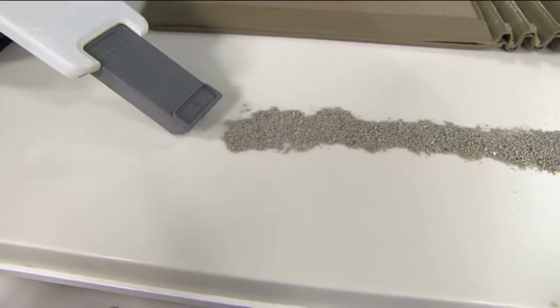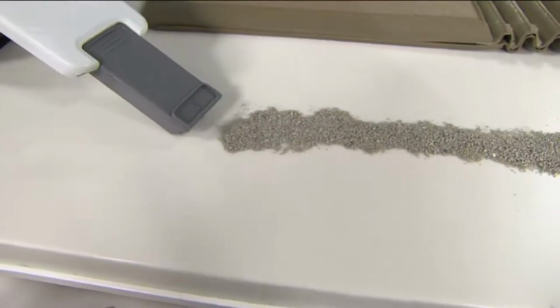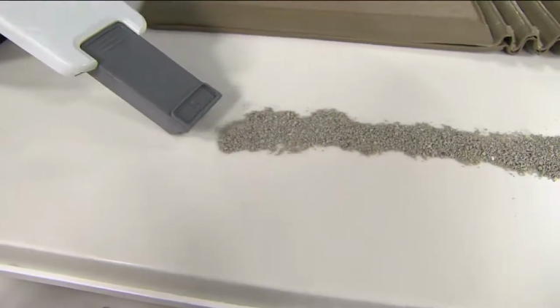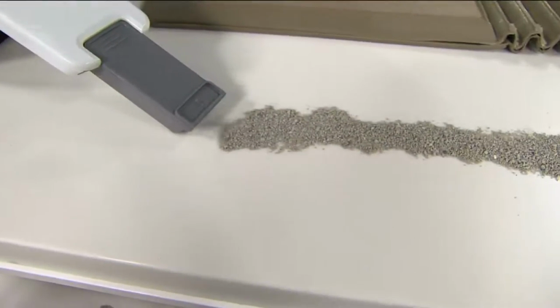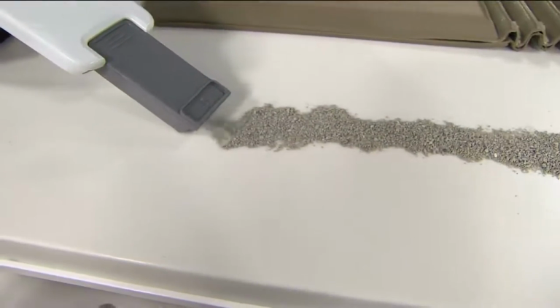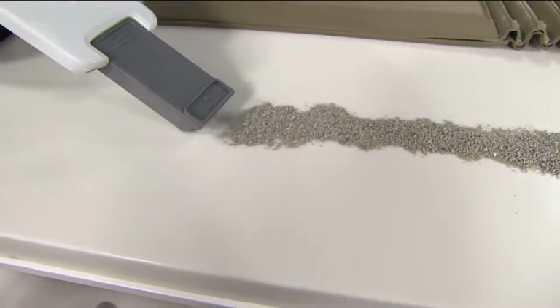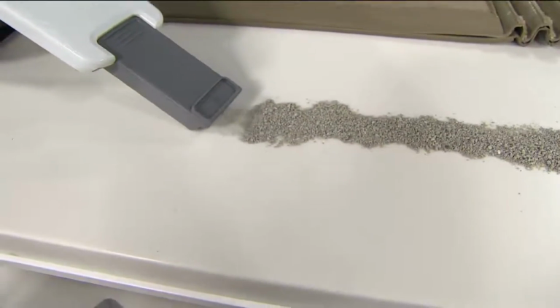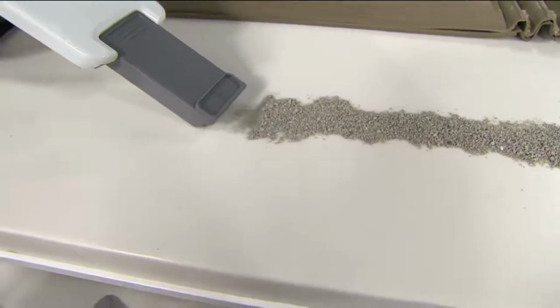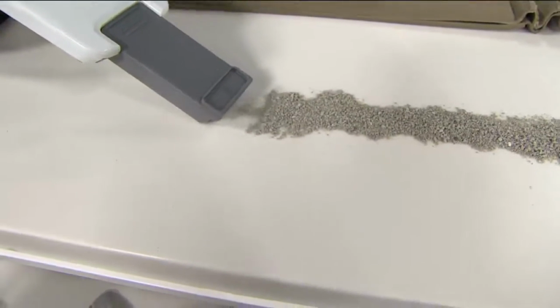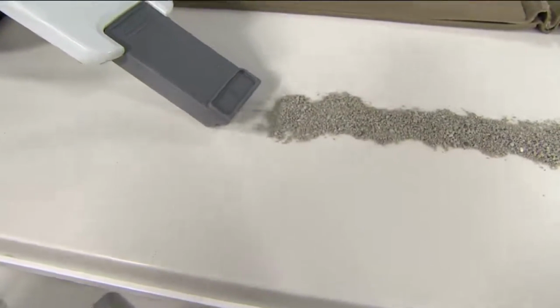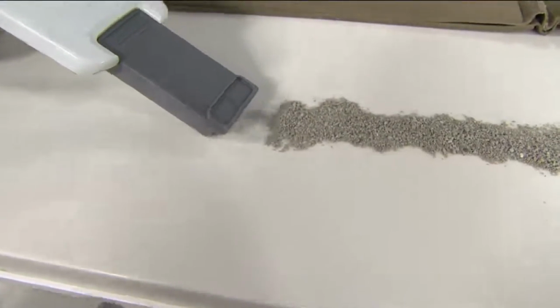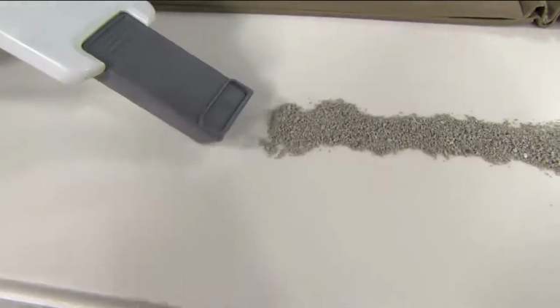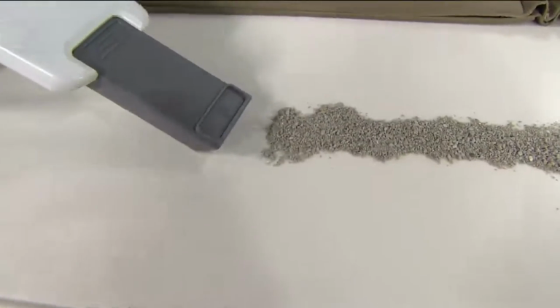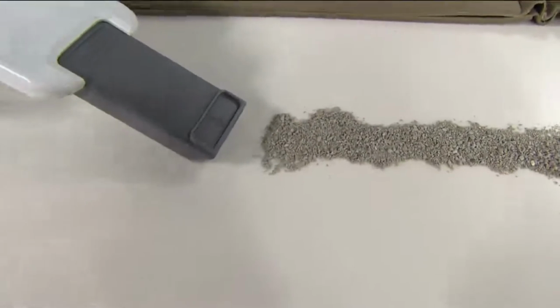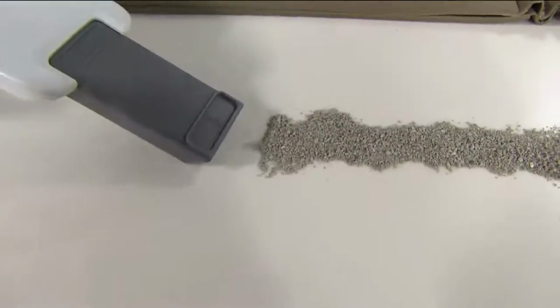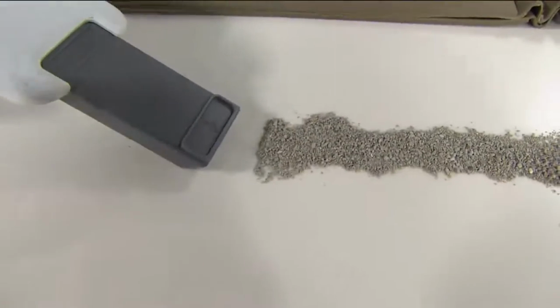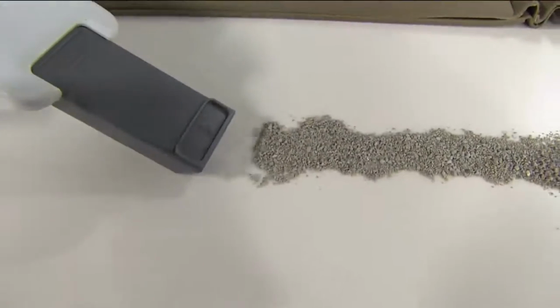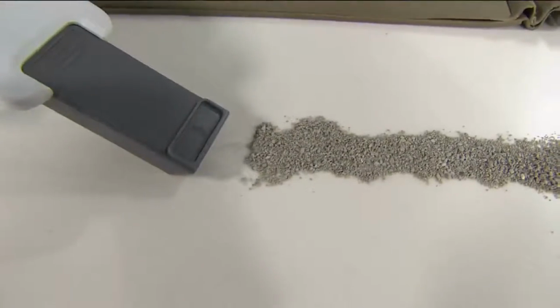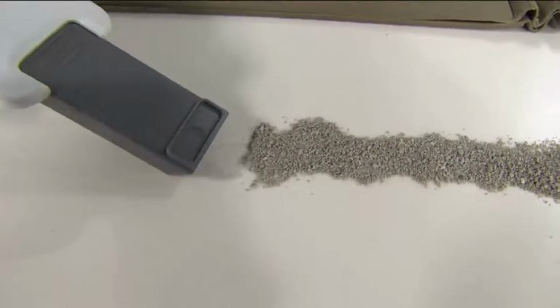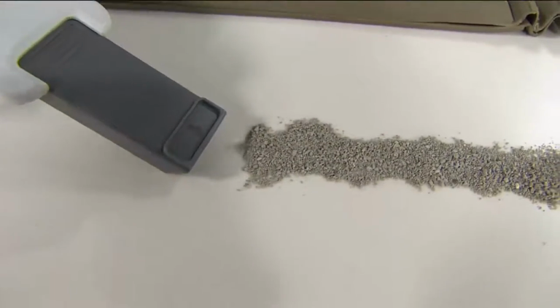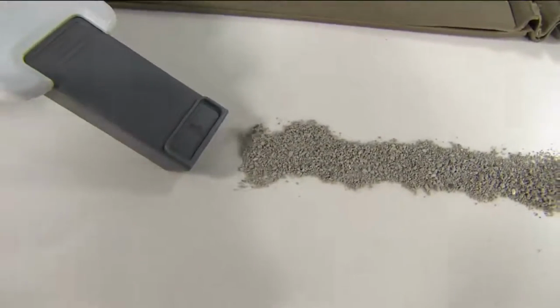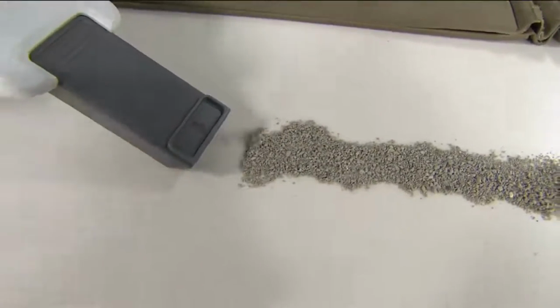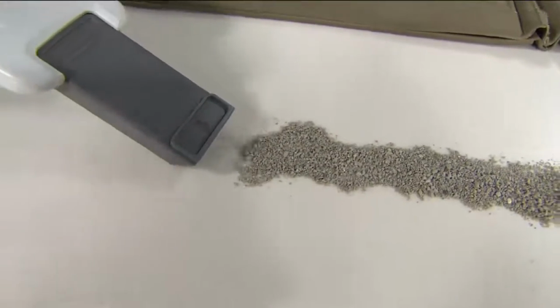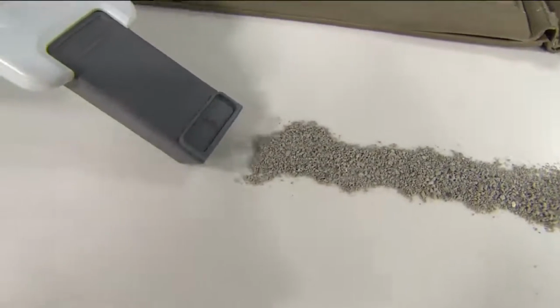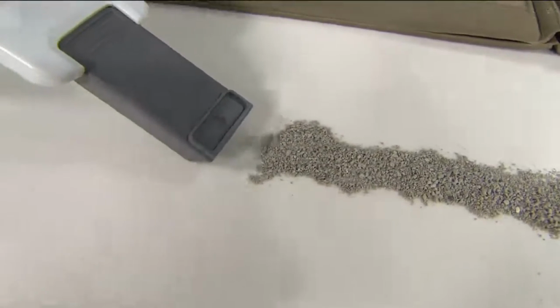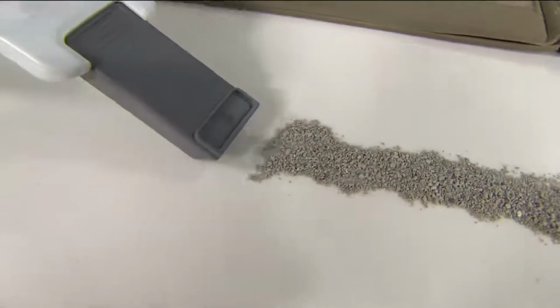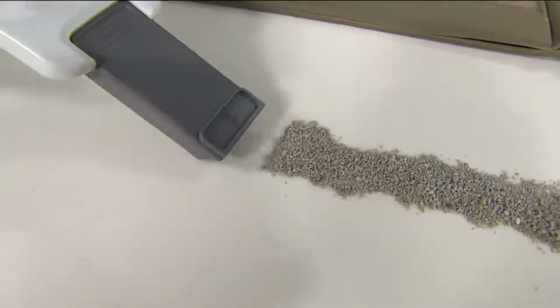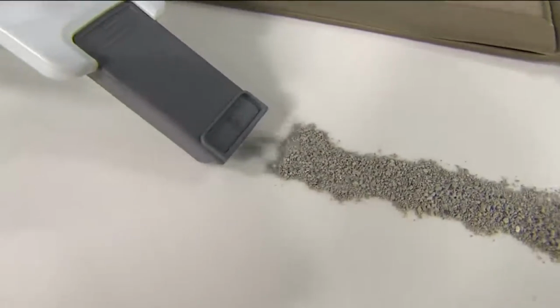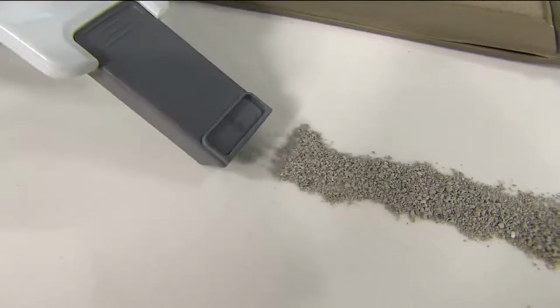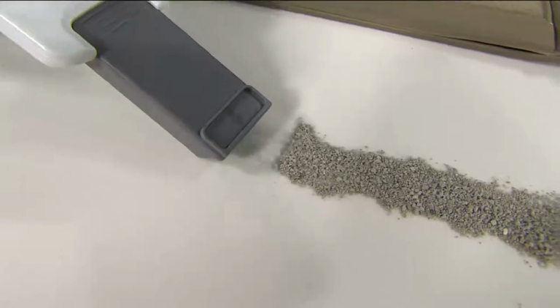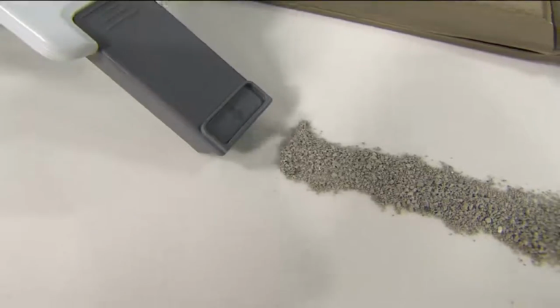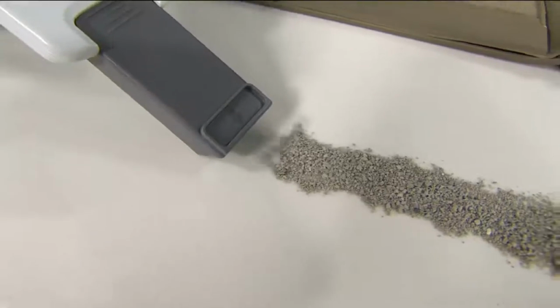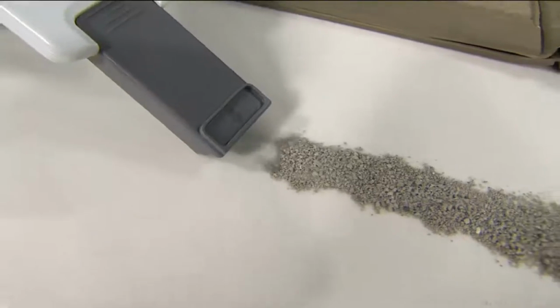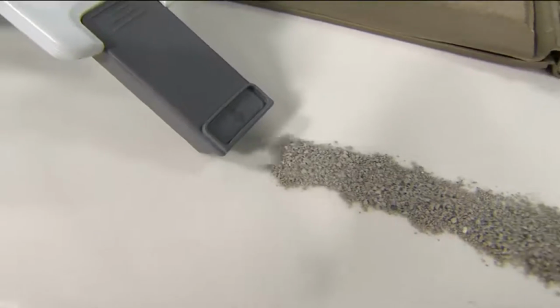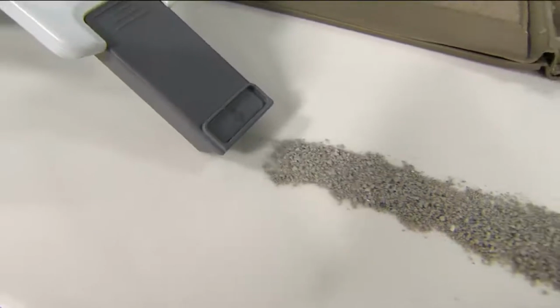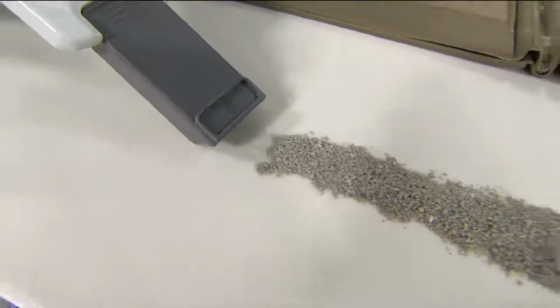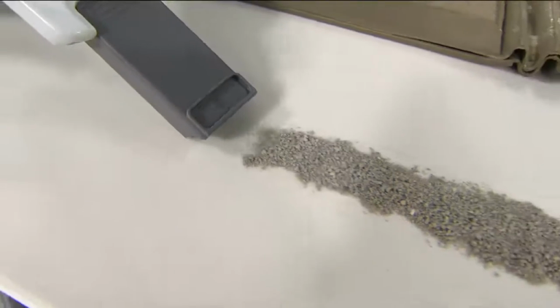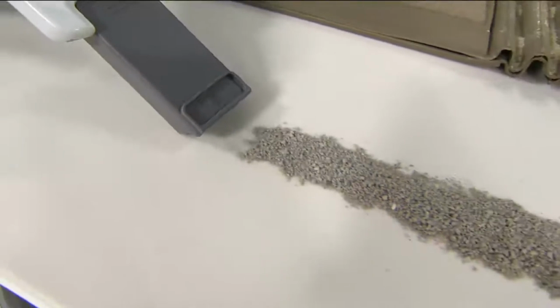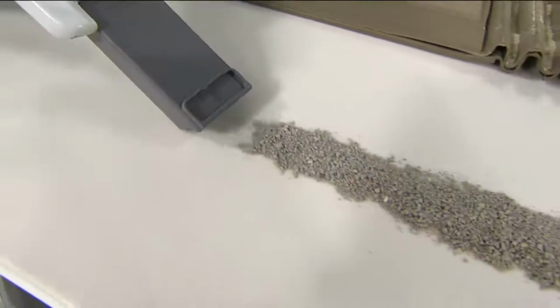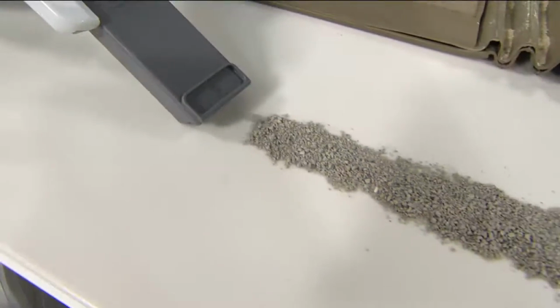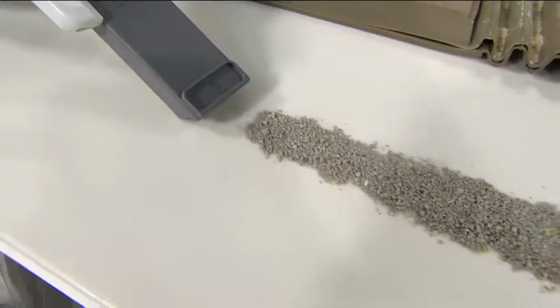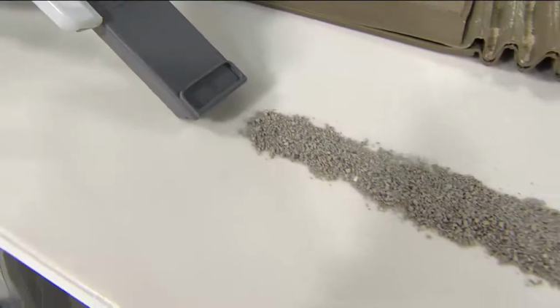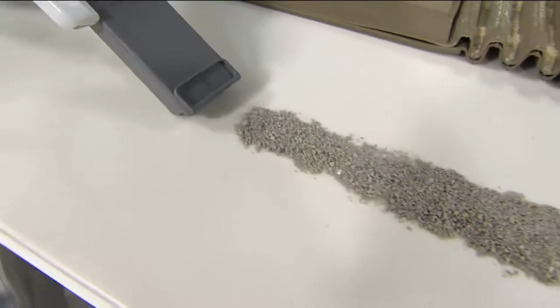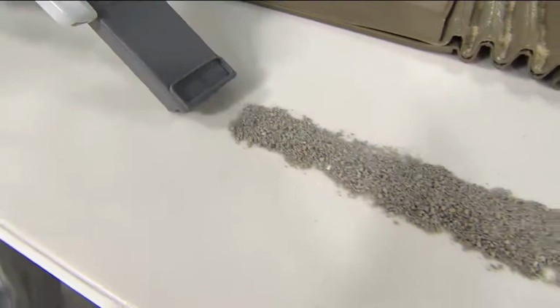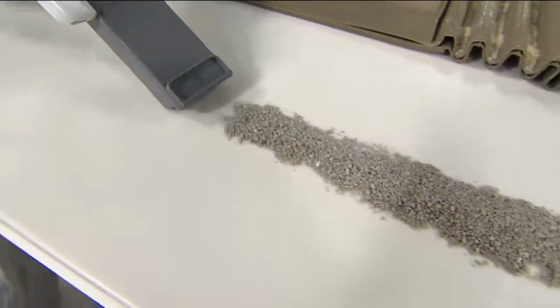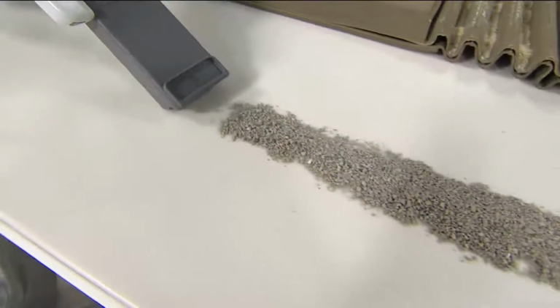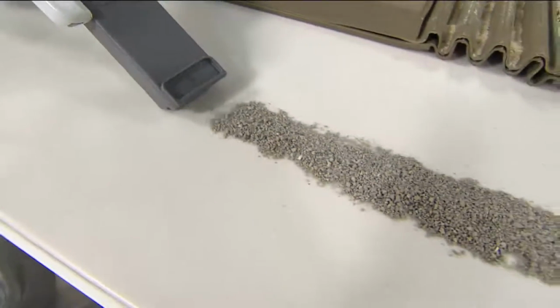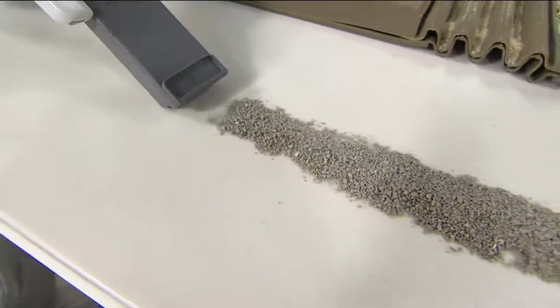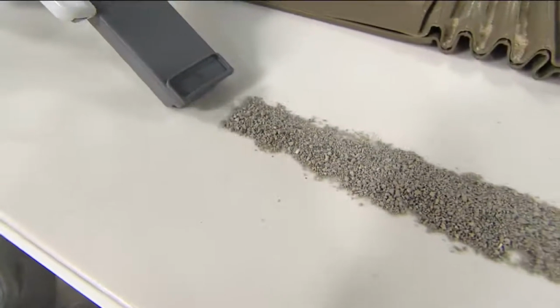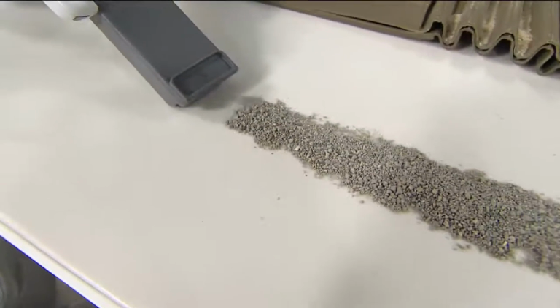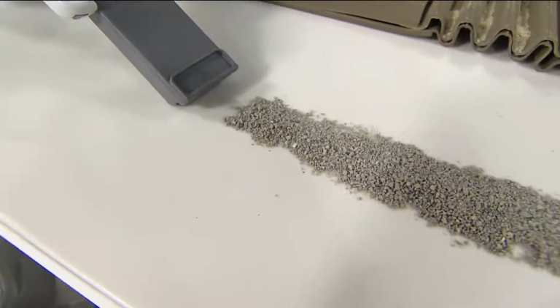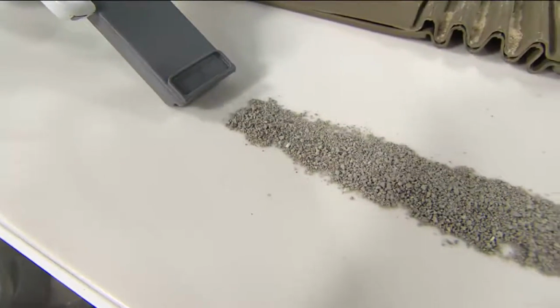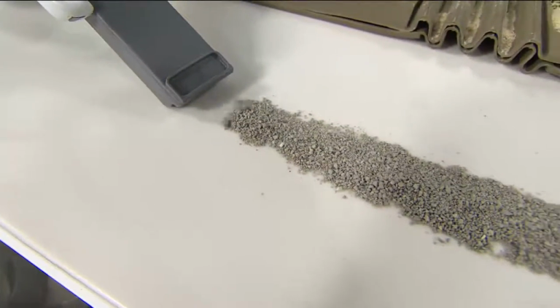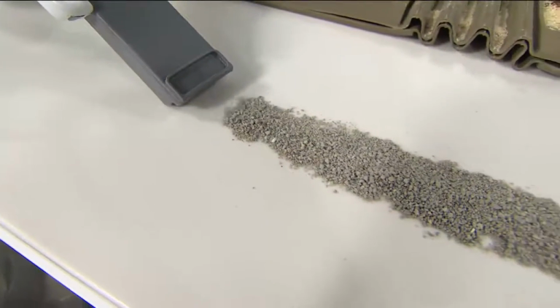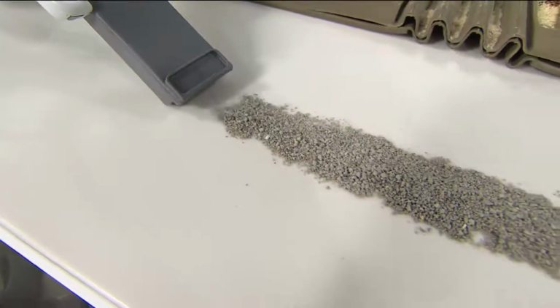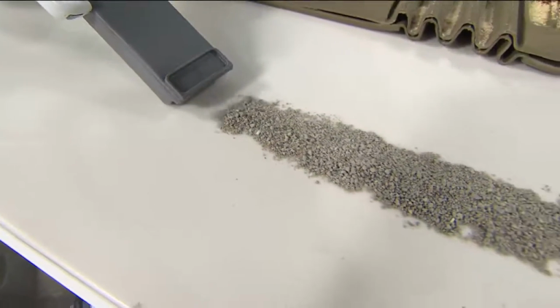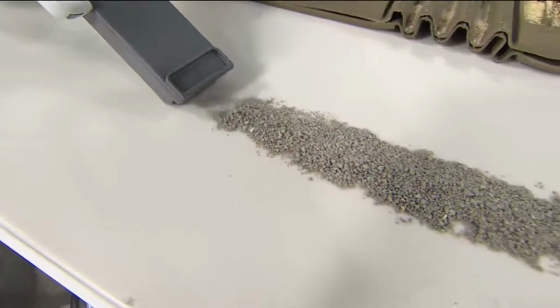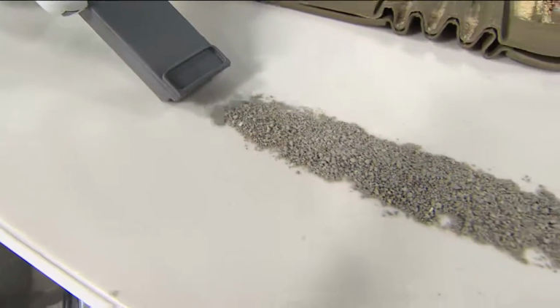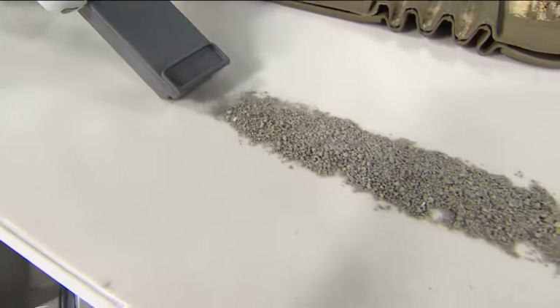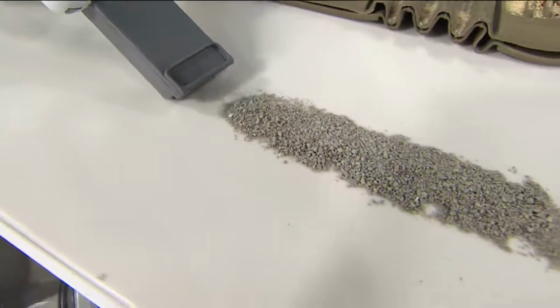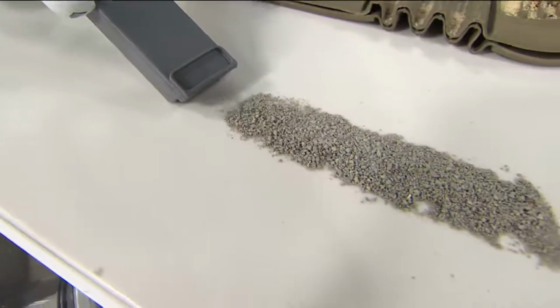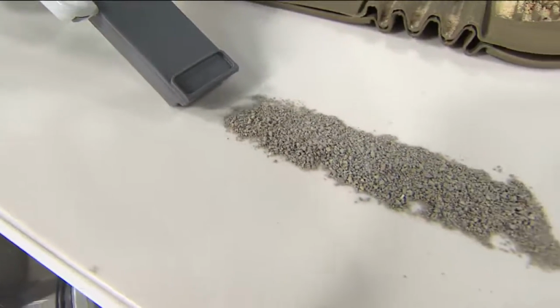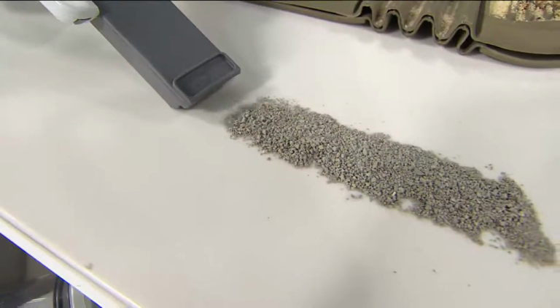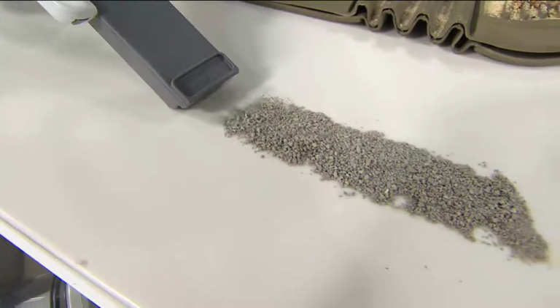Kitty litter — so hard to clean. And a lot of people do not want to put kitty litter in their regular vacuum. So this is that perfect go-to vacuum.